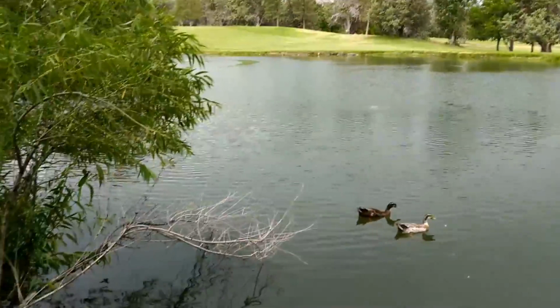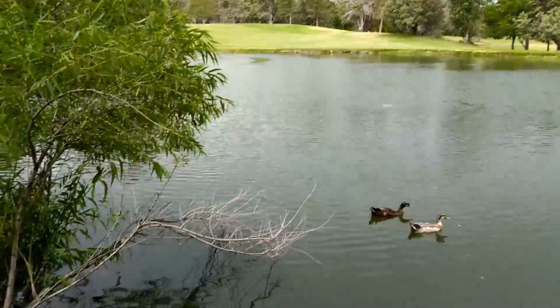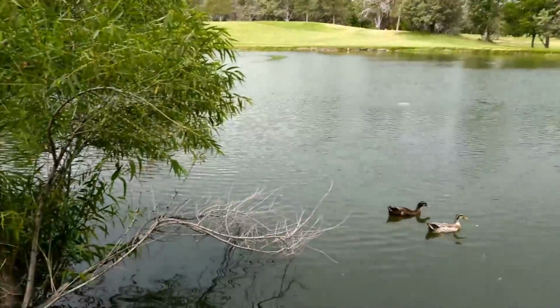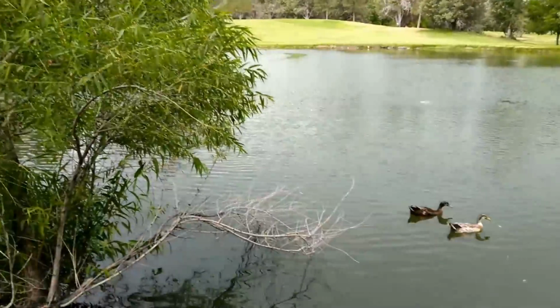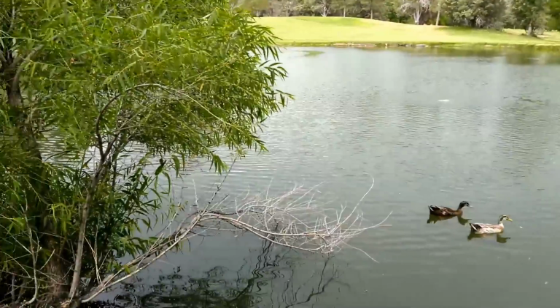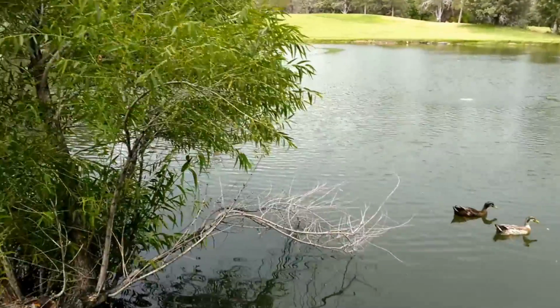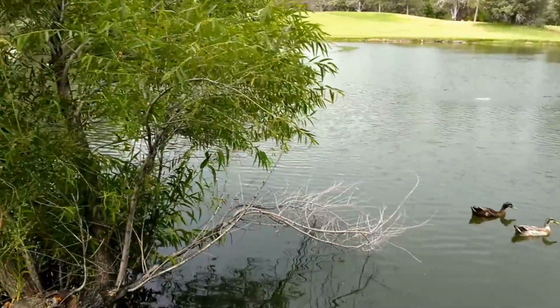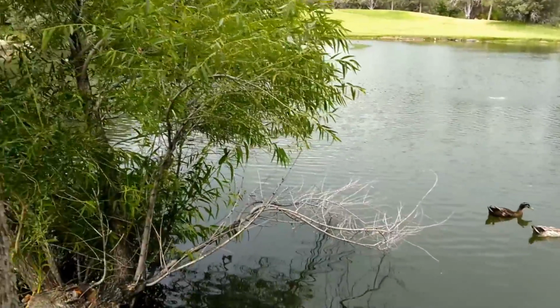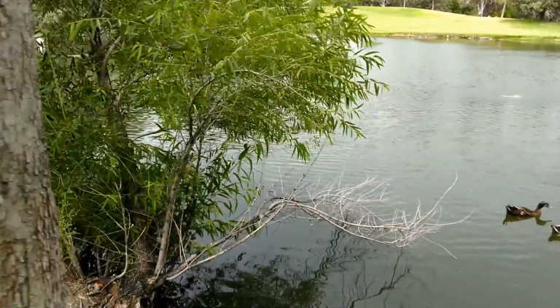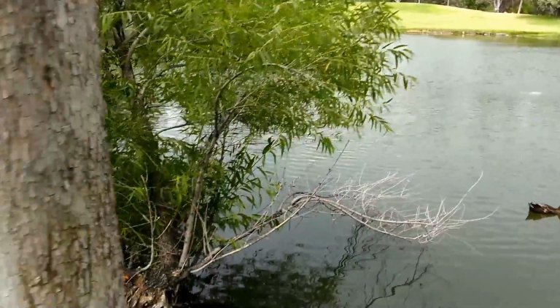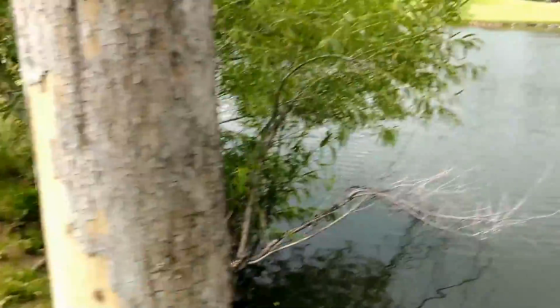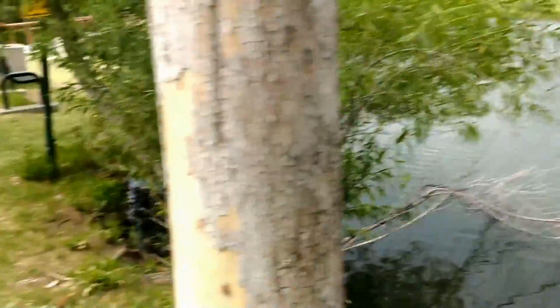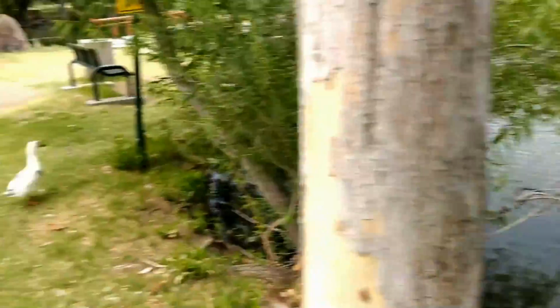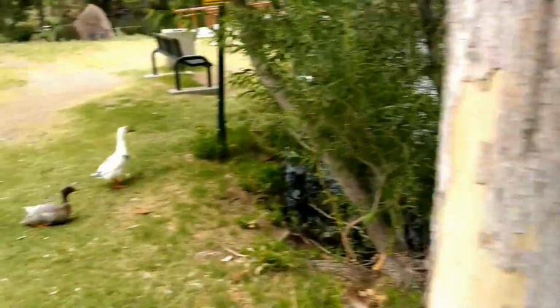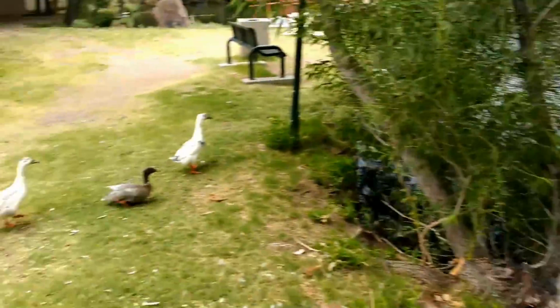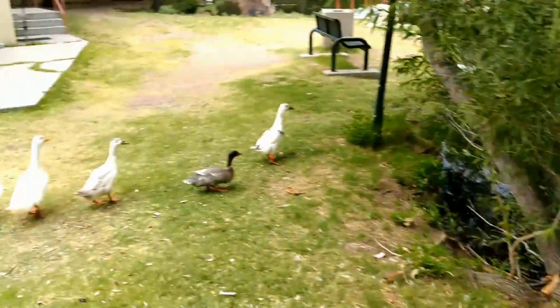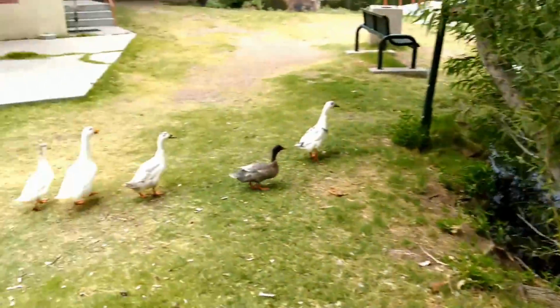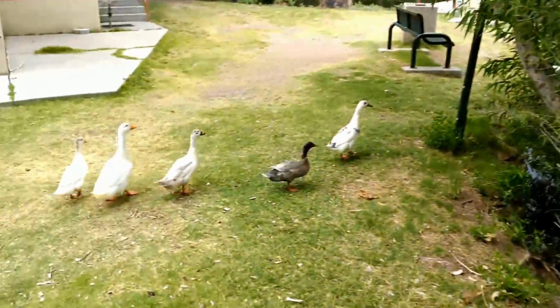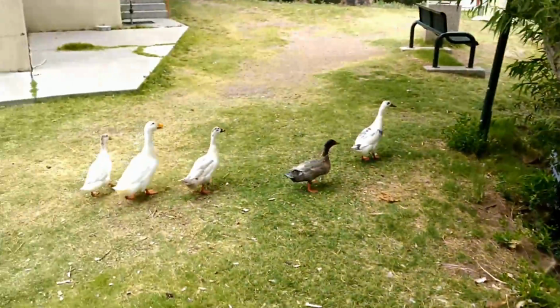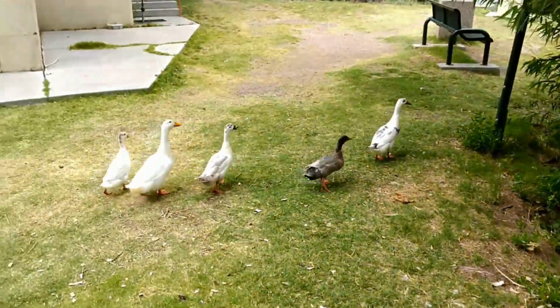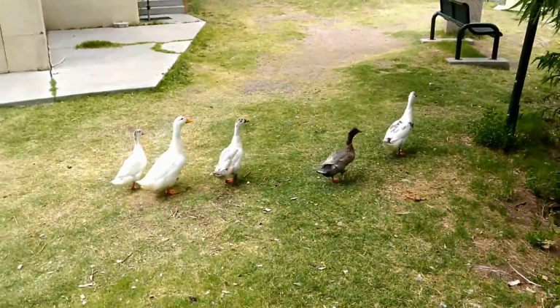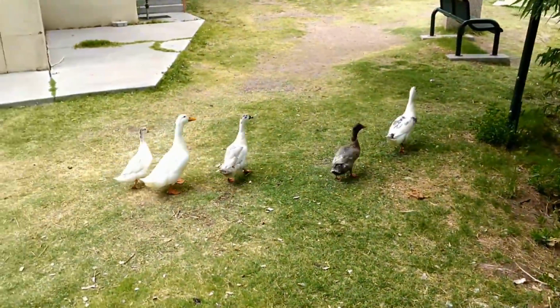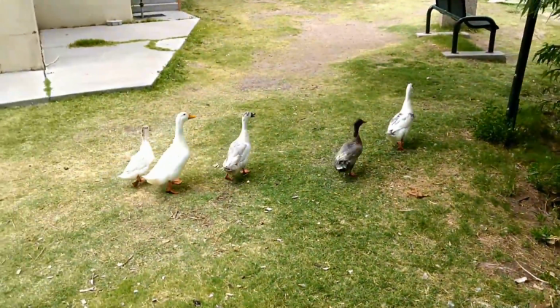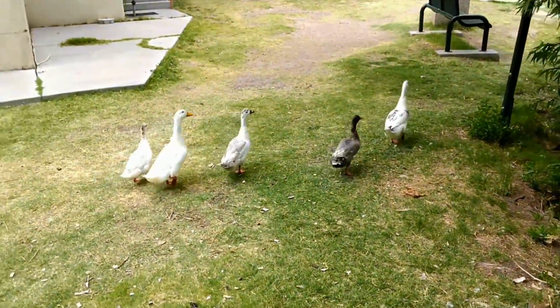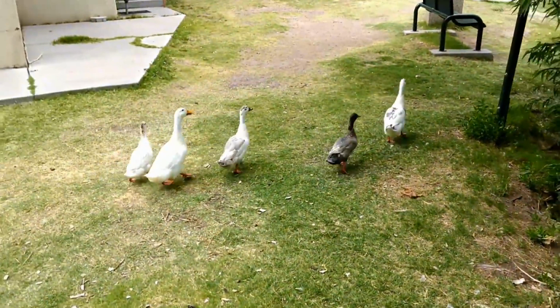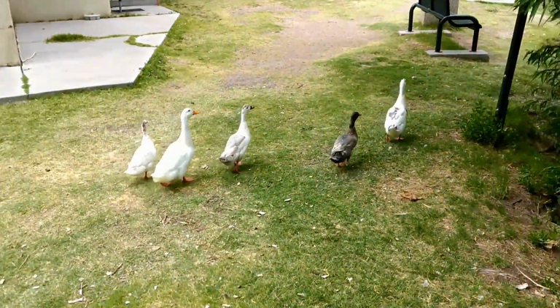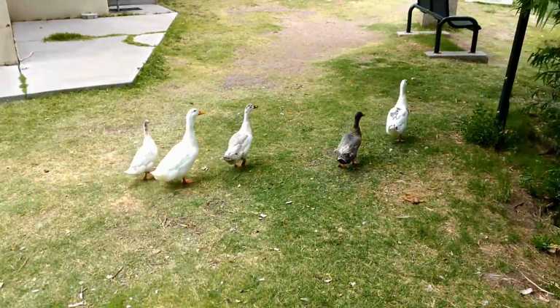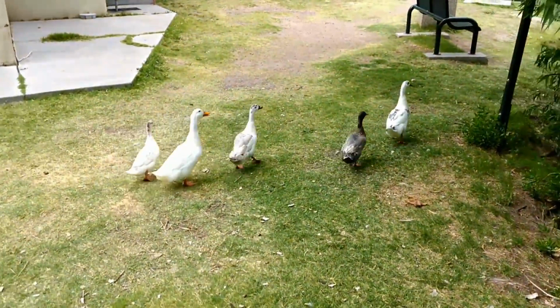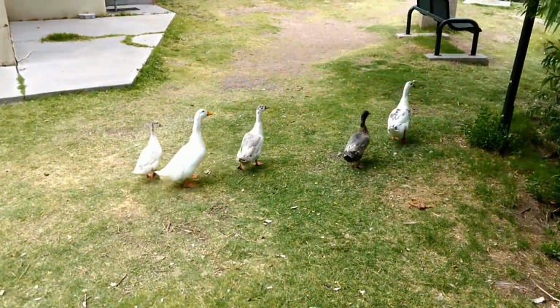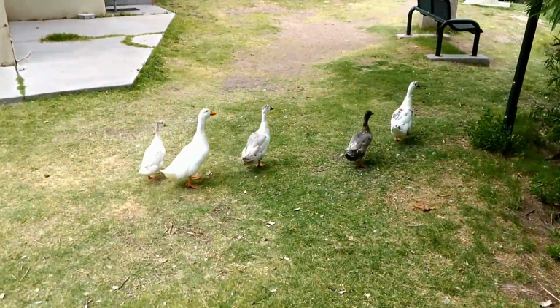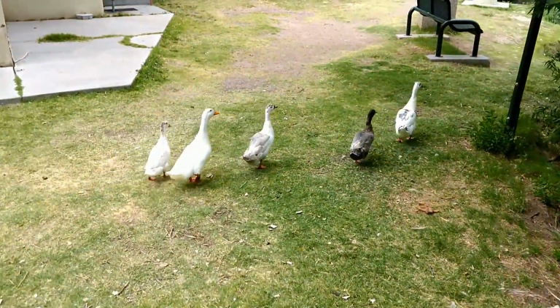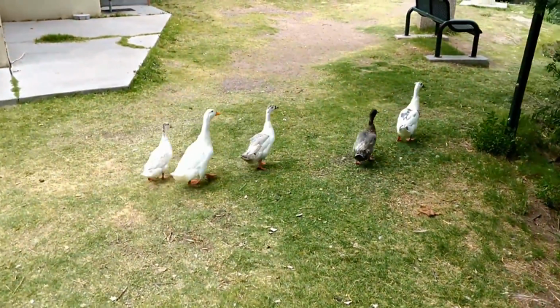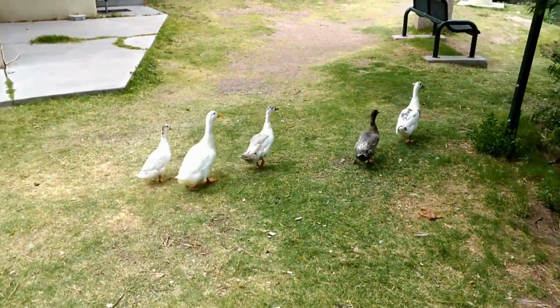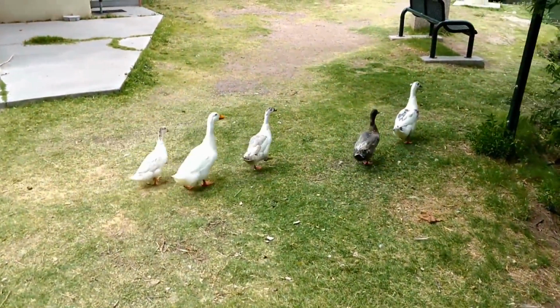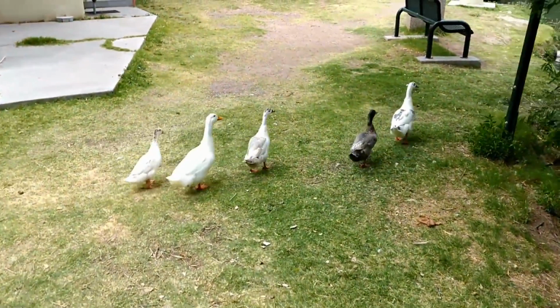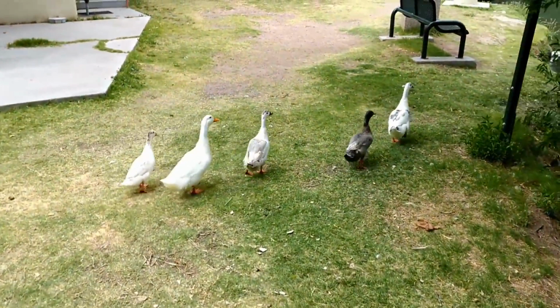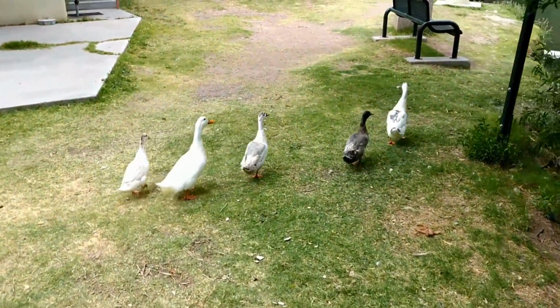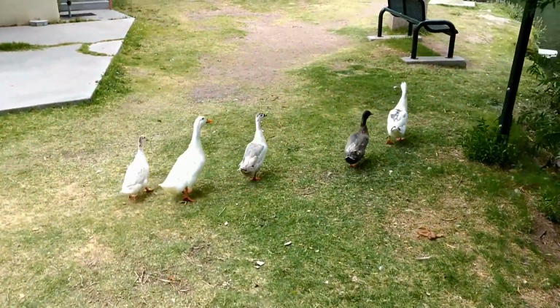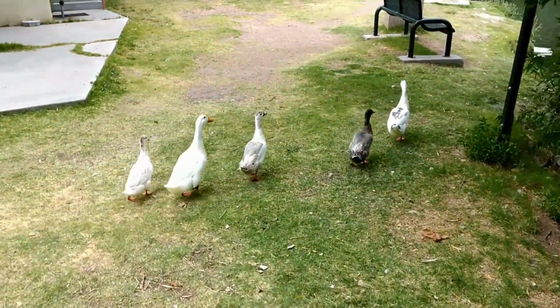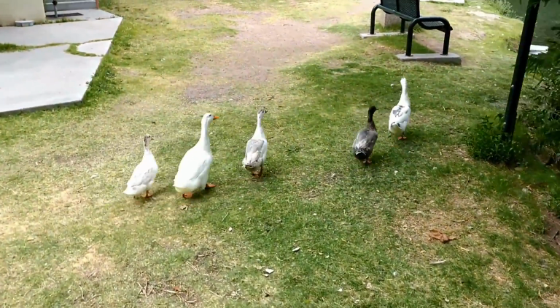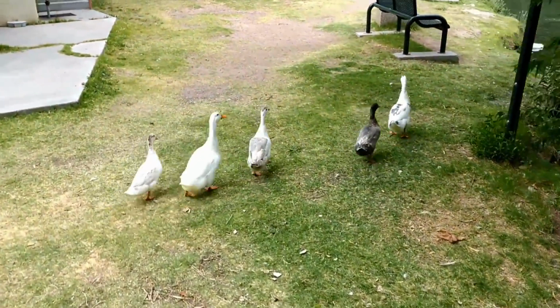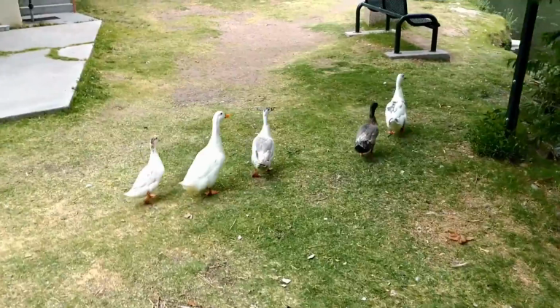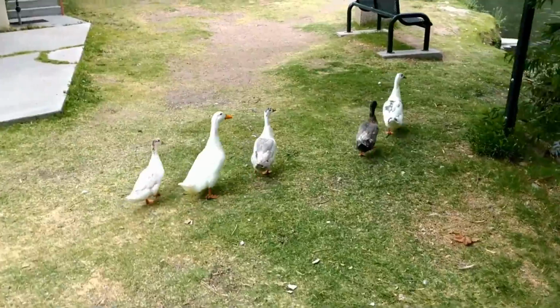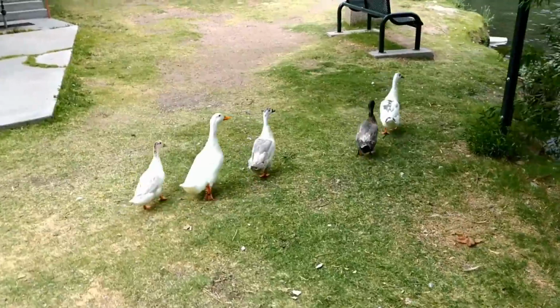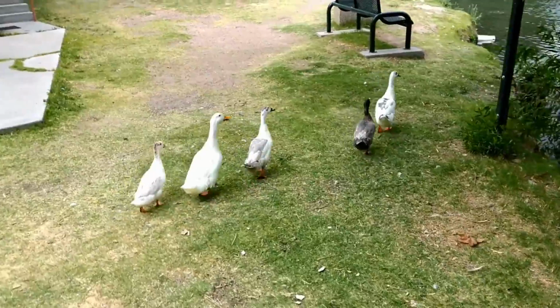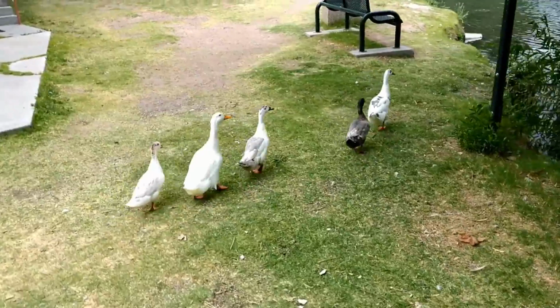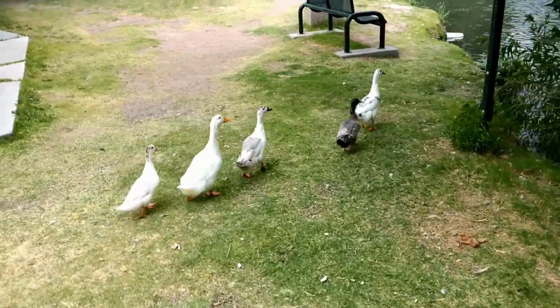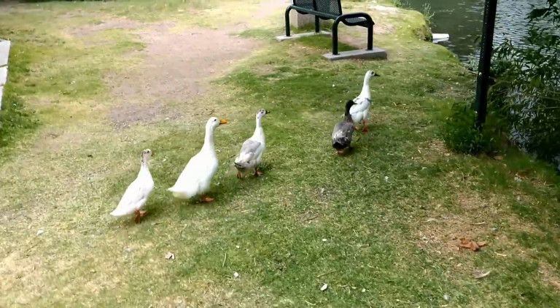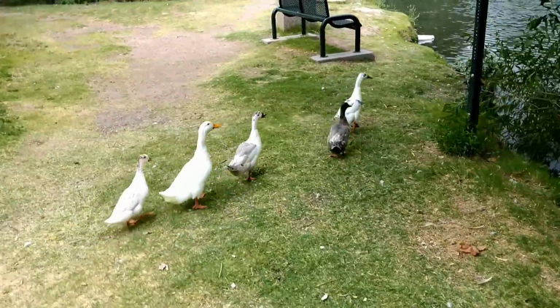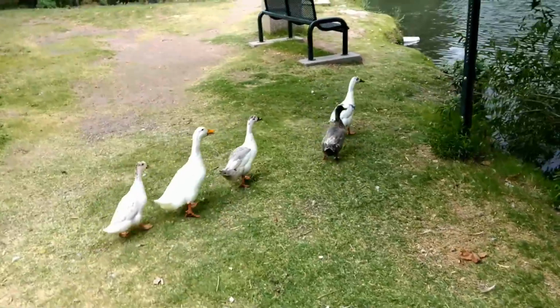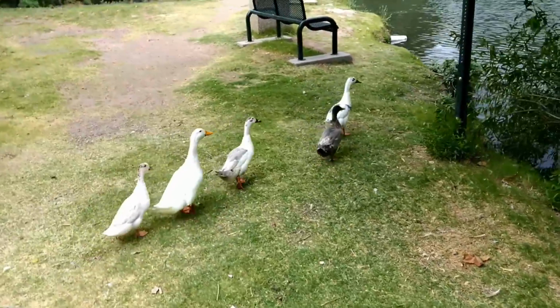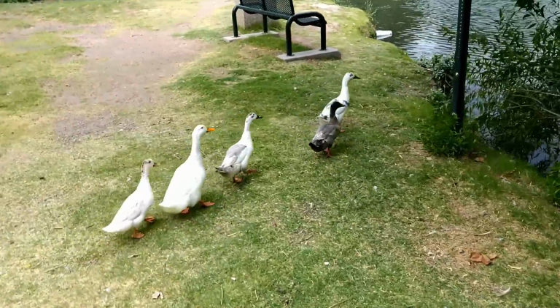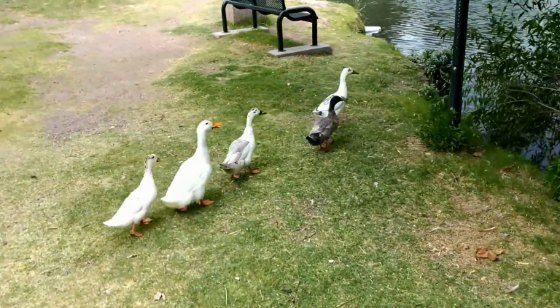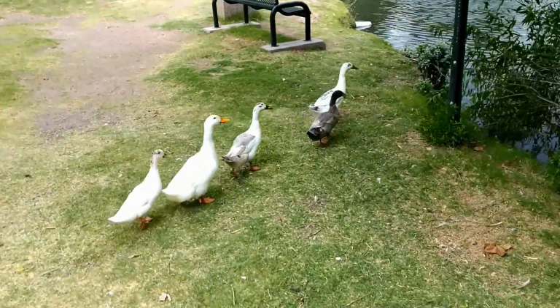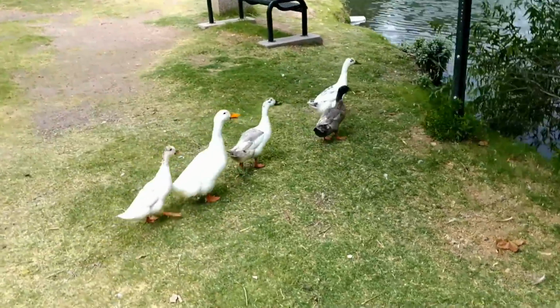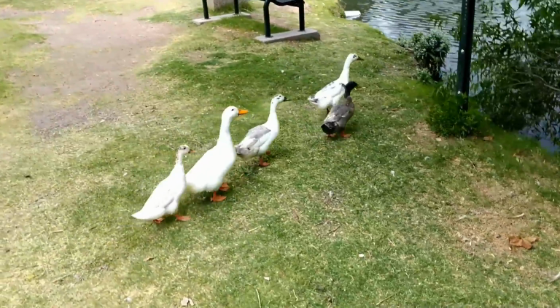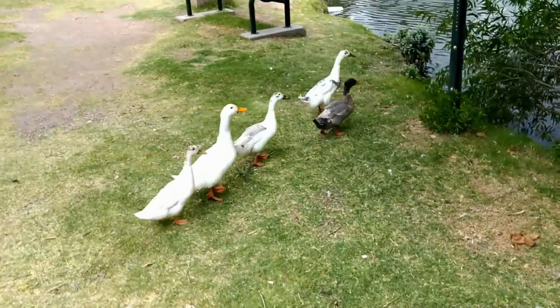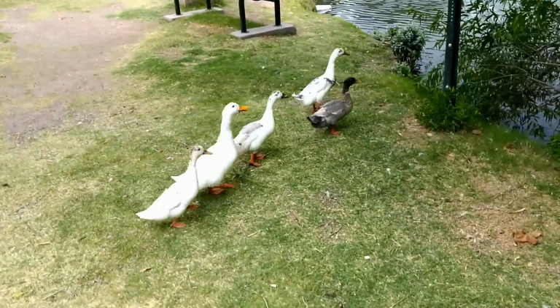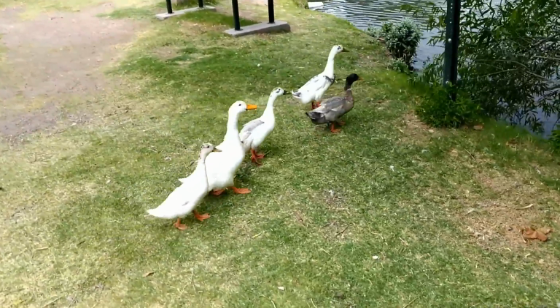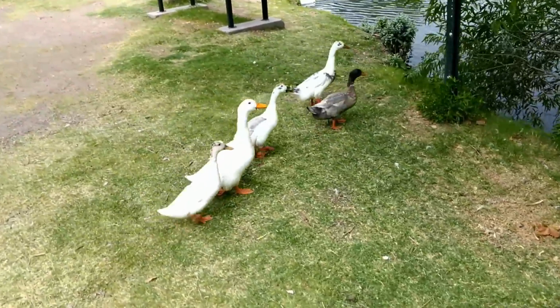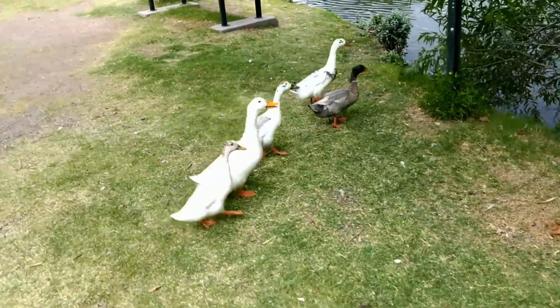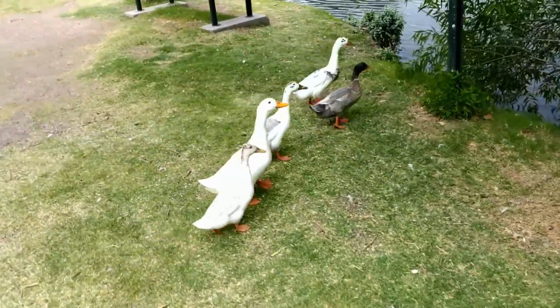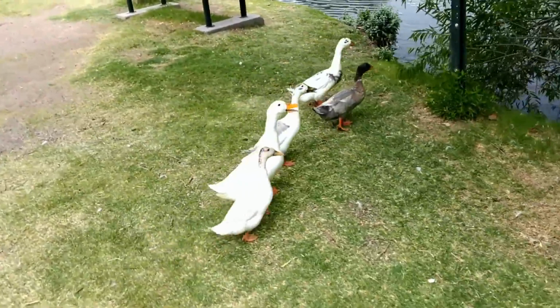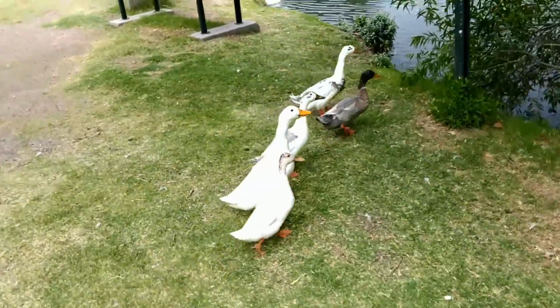We got ducks, we got quacking, we got geese — all sorts of little ducks show up in the beginning of the season. They're happy, they love to hang out here.